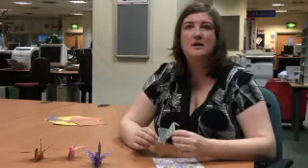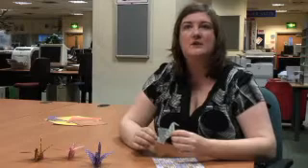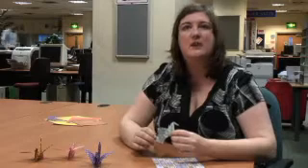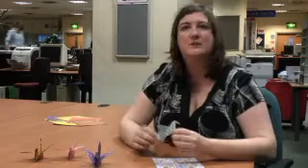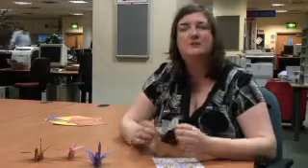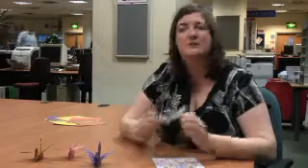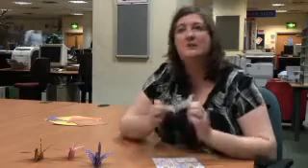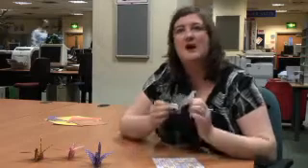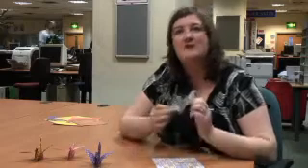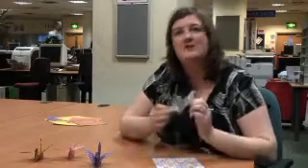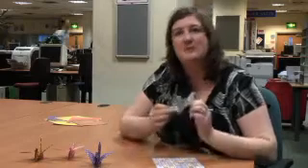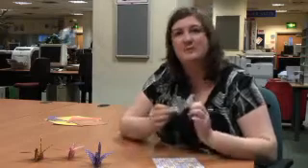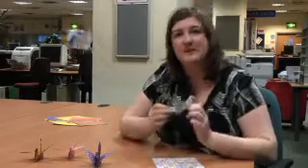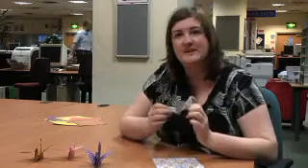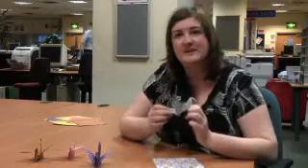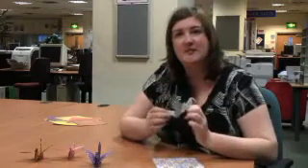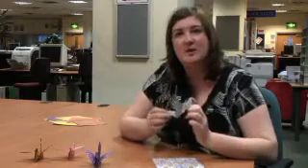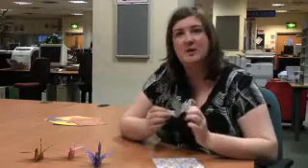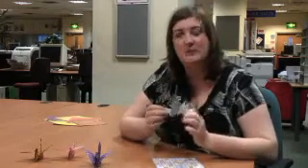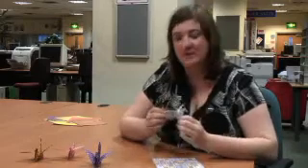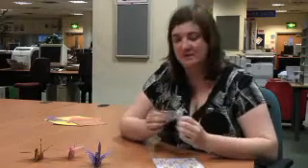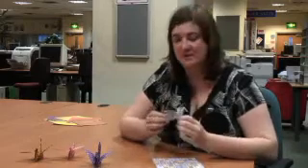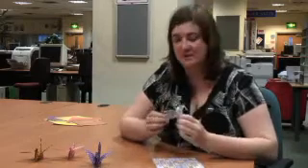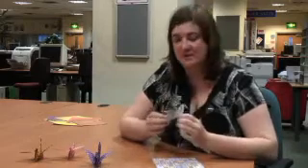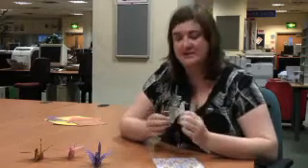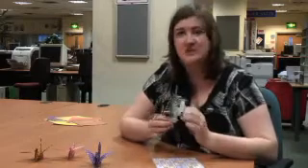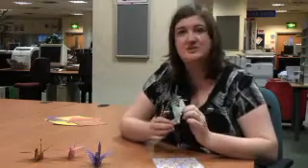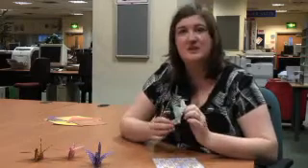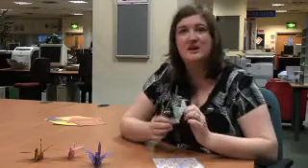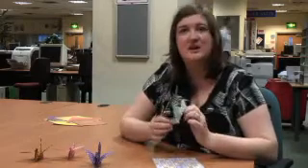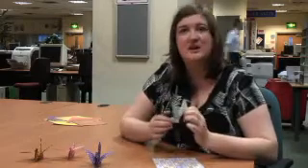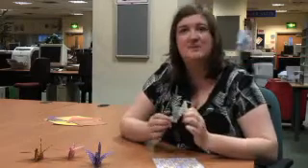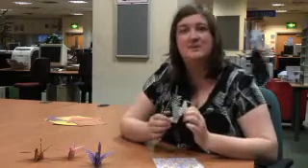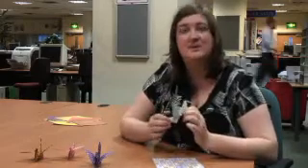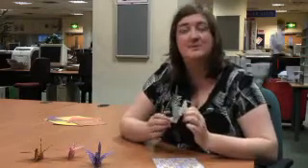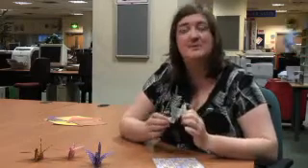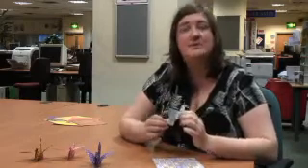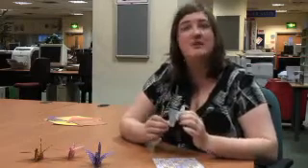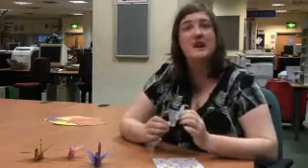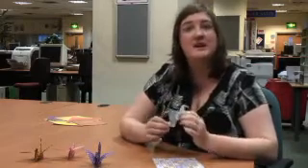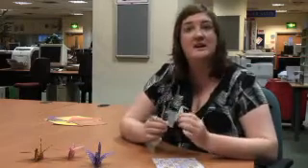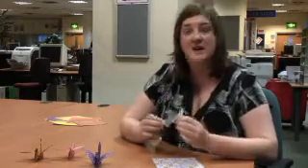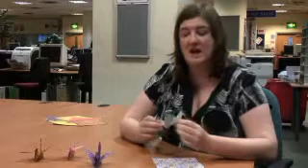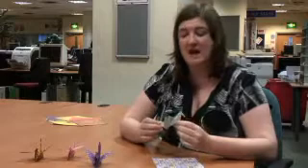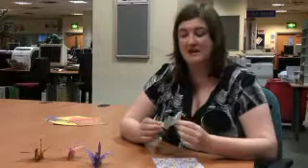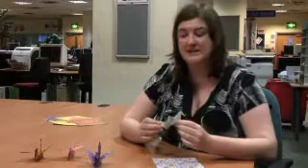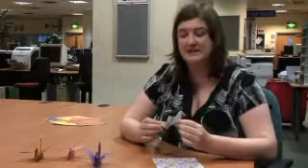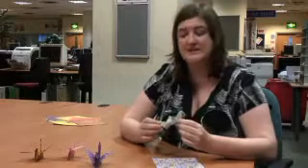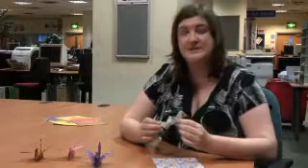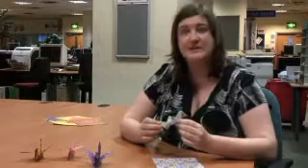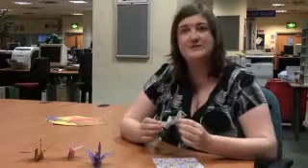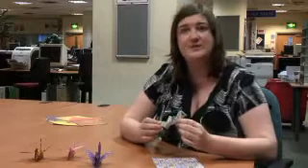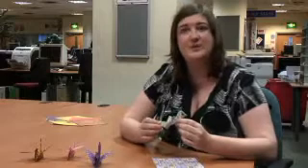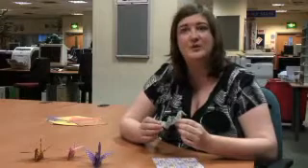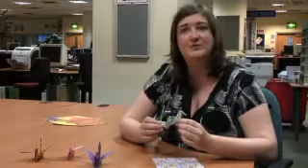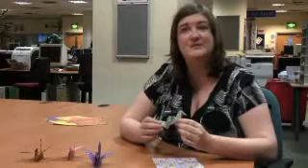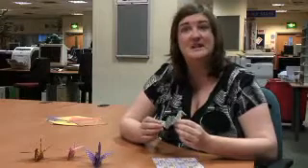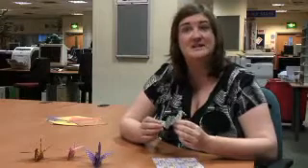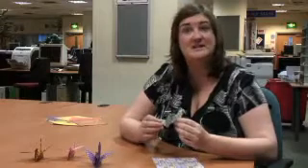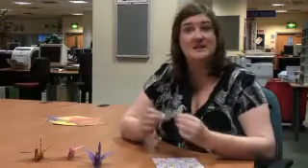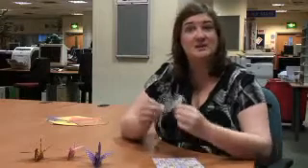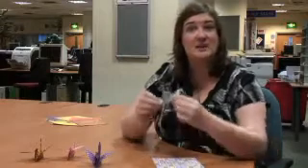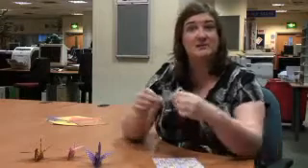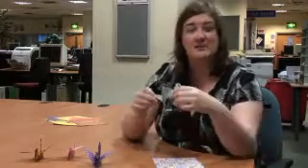I'm going to show you how to make one of these origami birds. It's actually a Japanese crane, and it stands for fidelity, apparently.